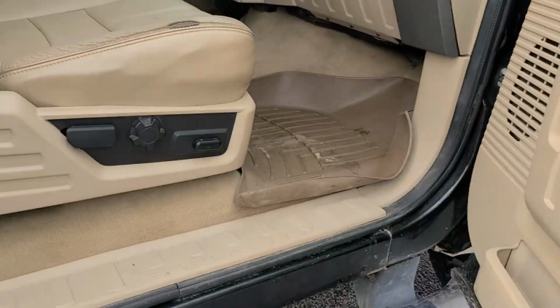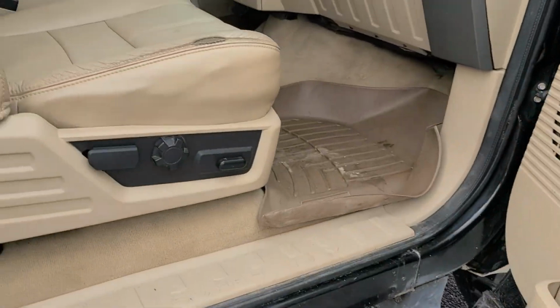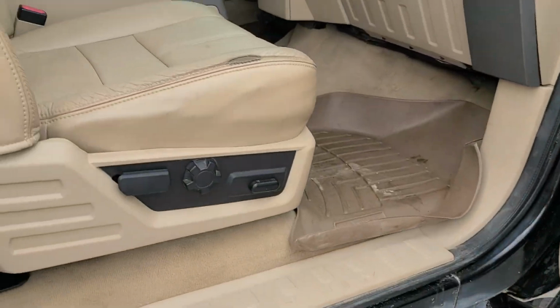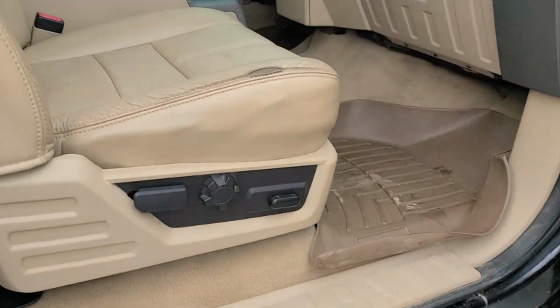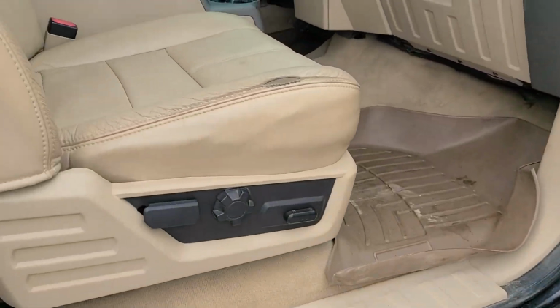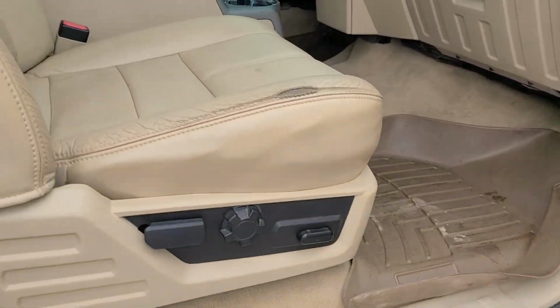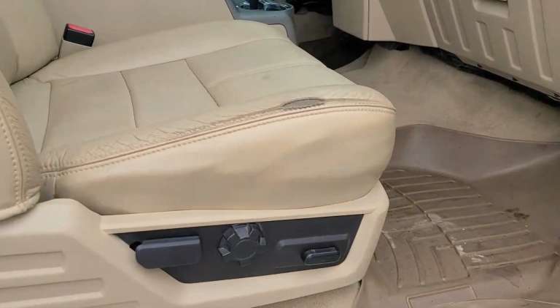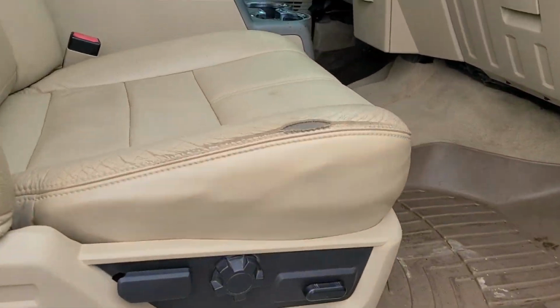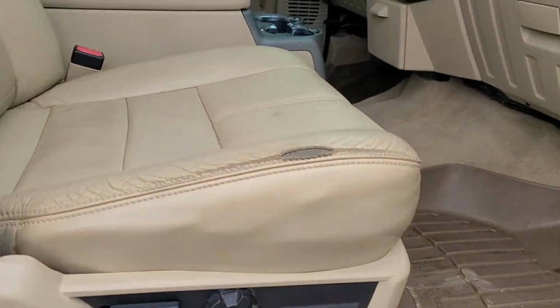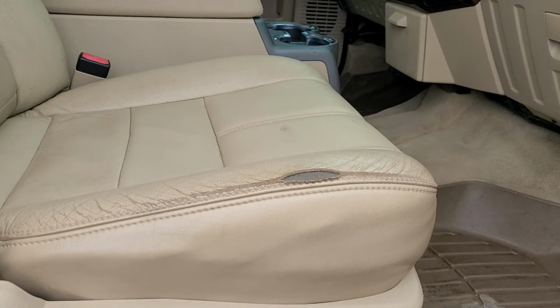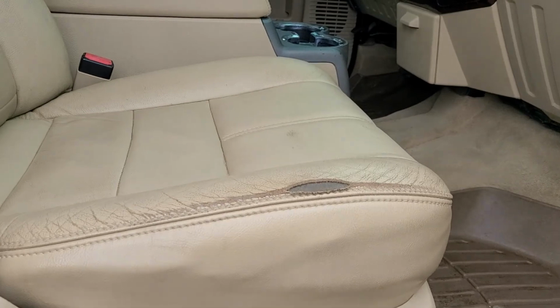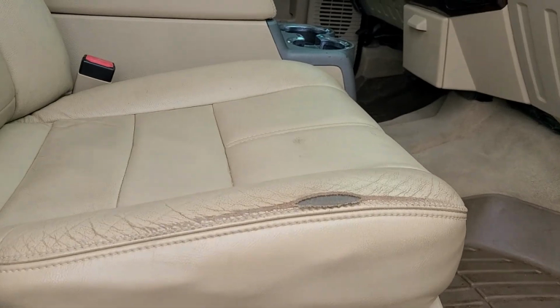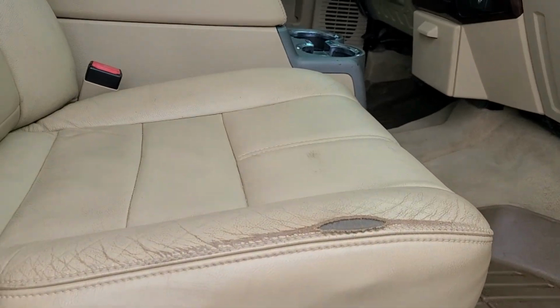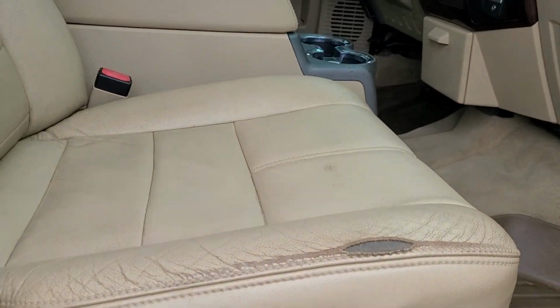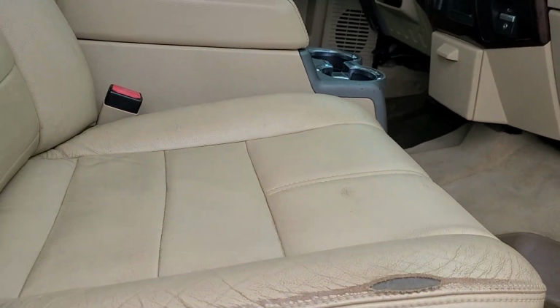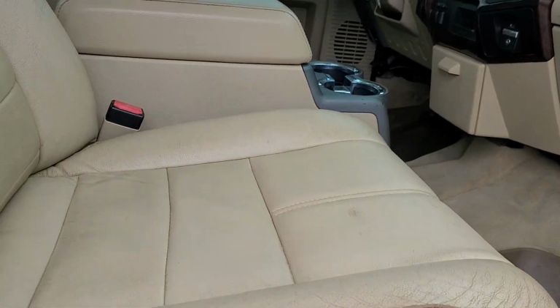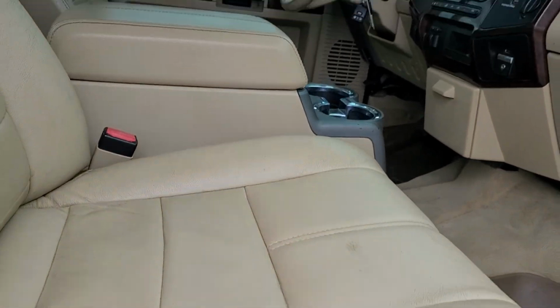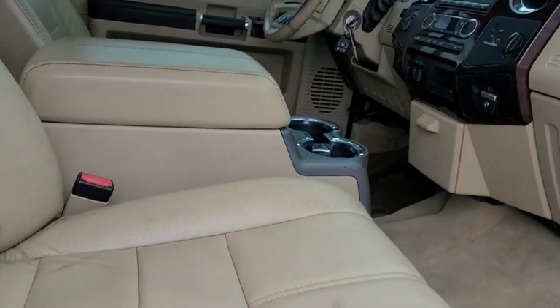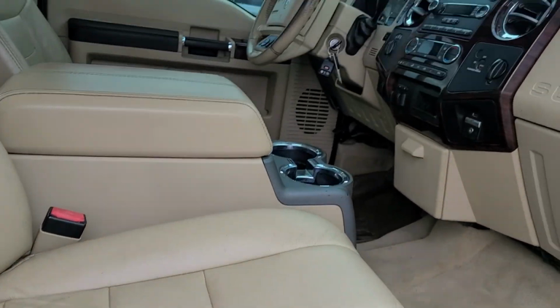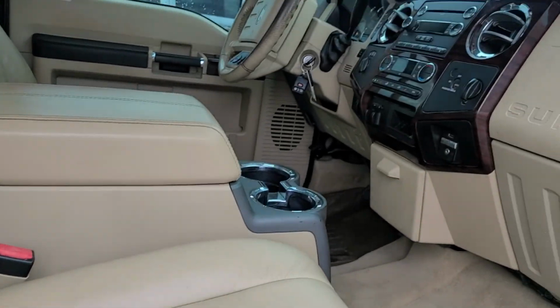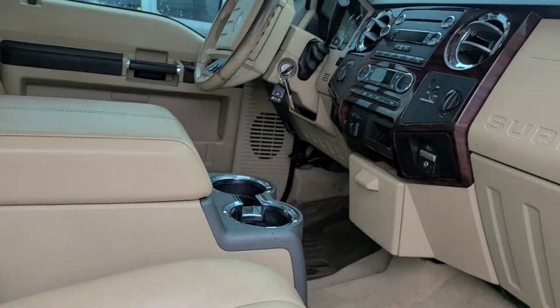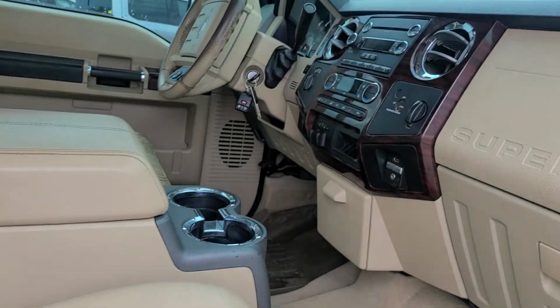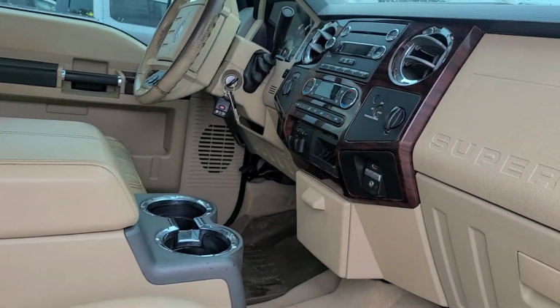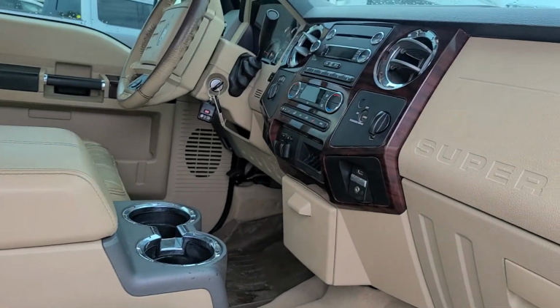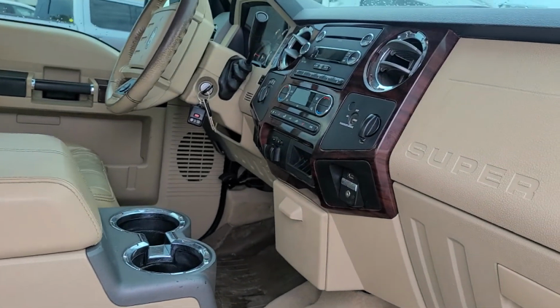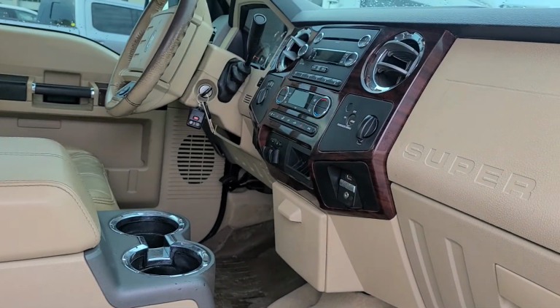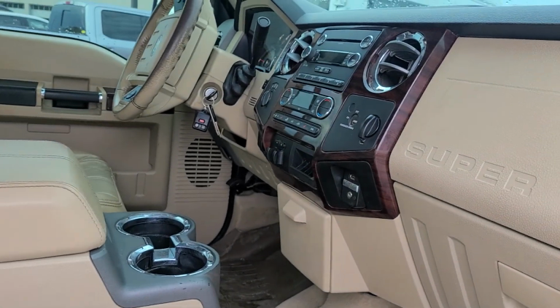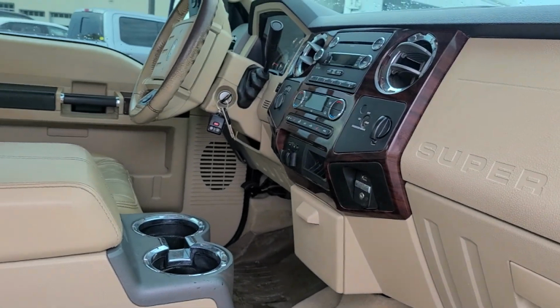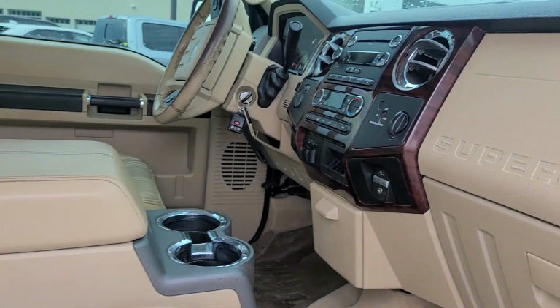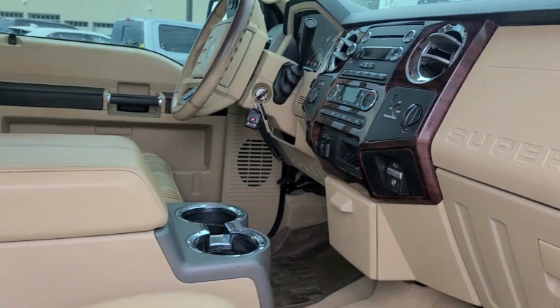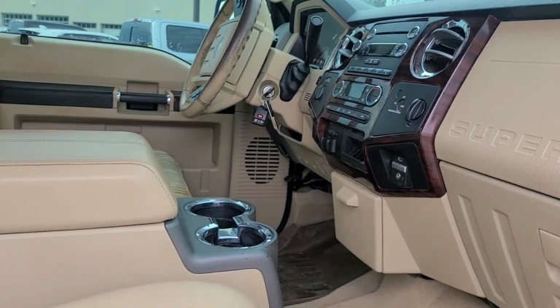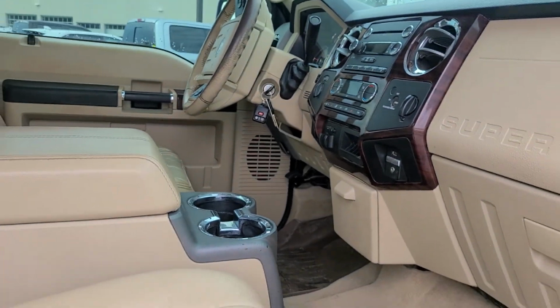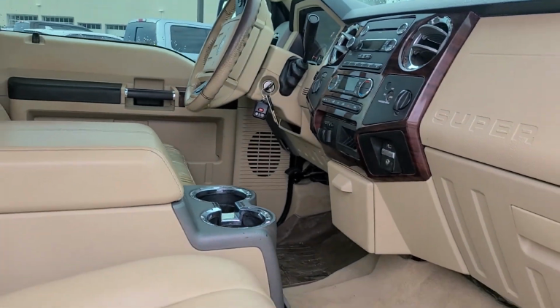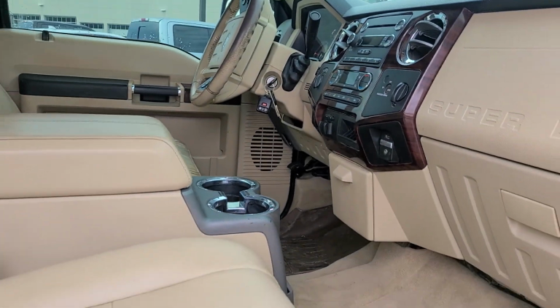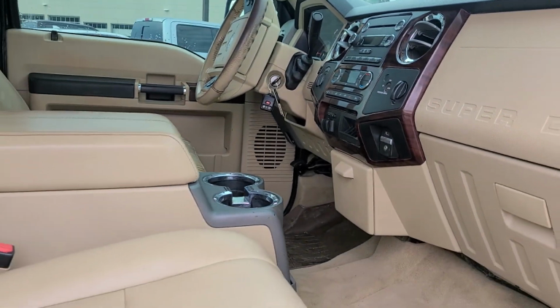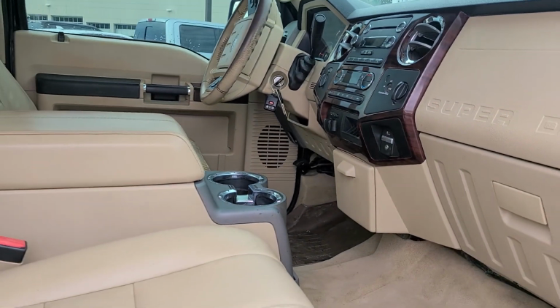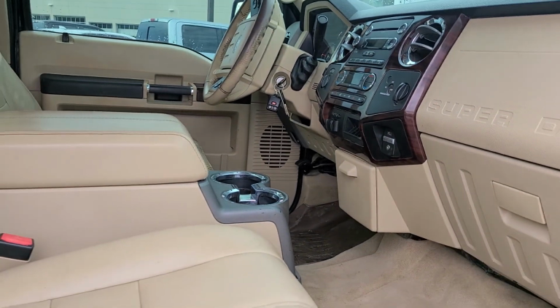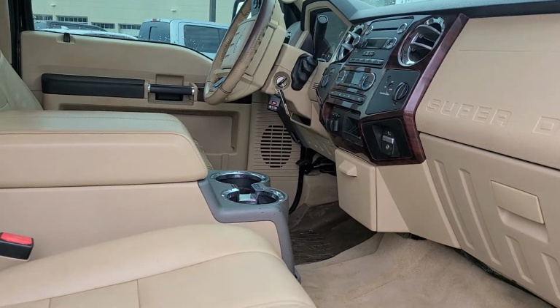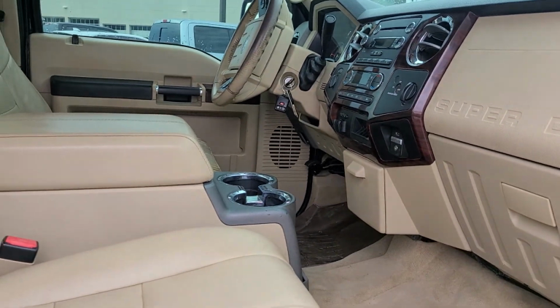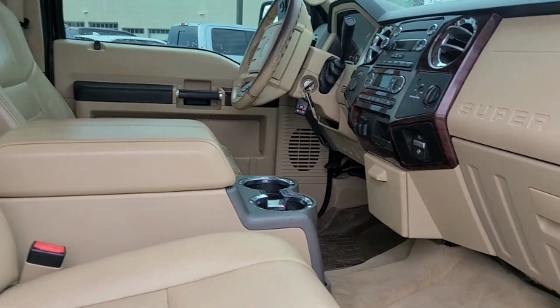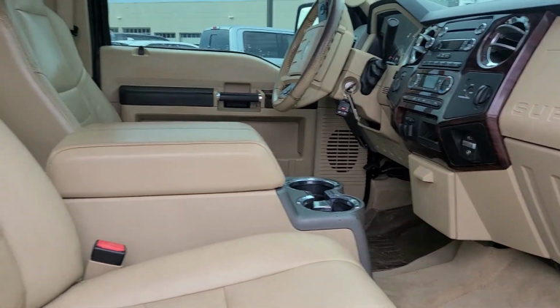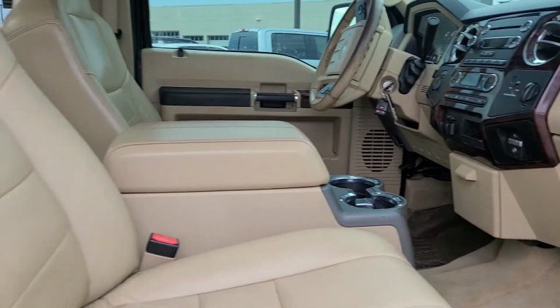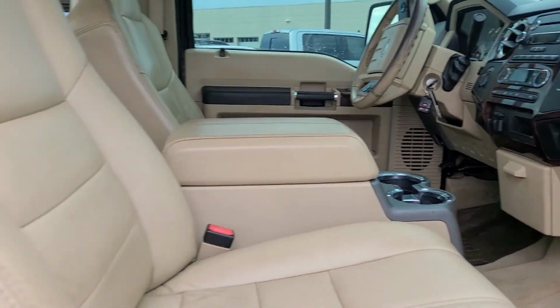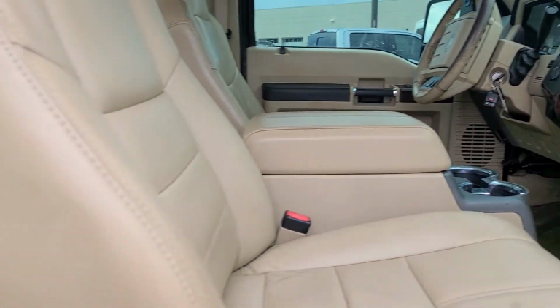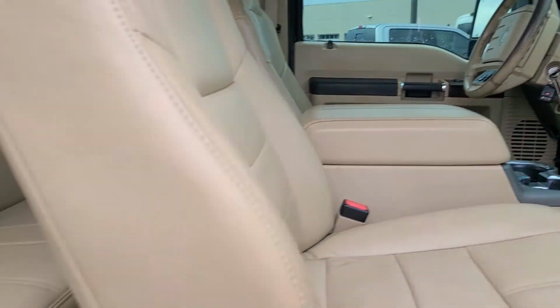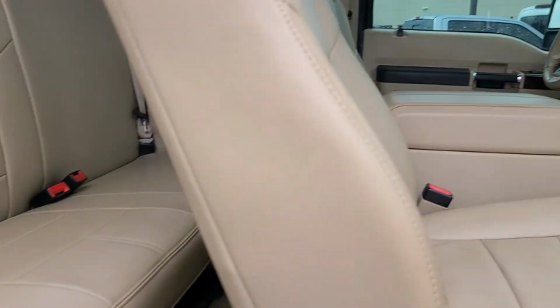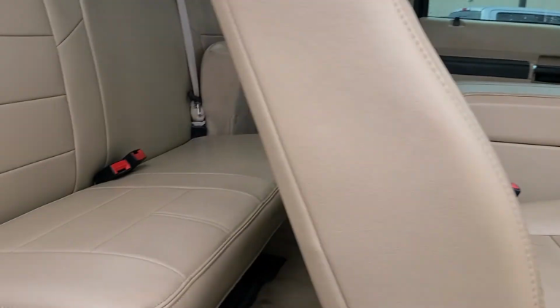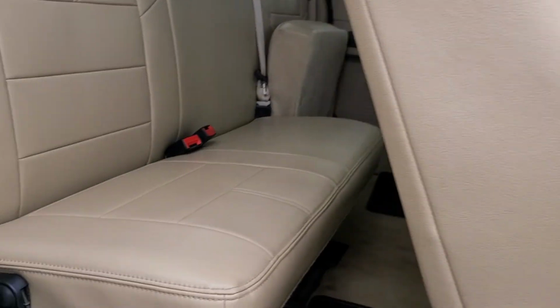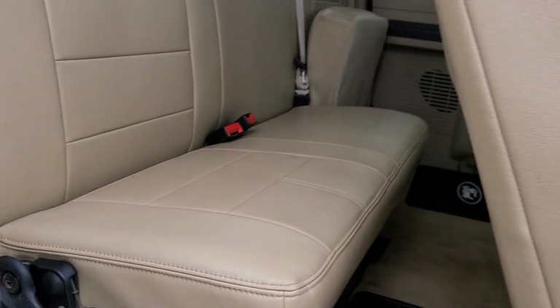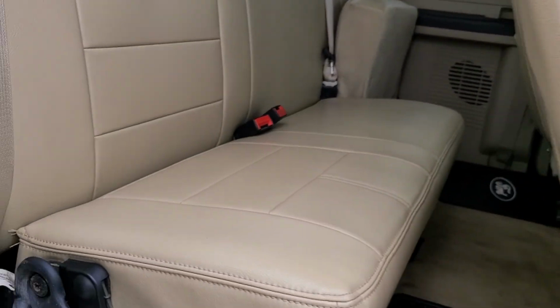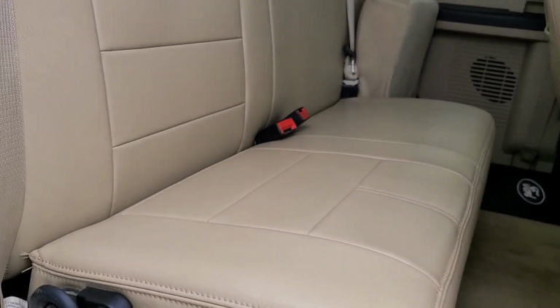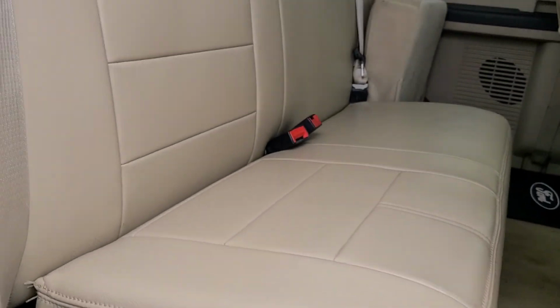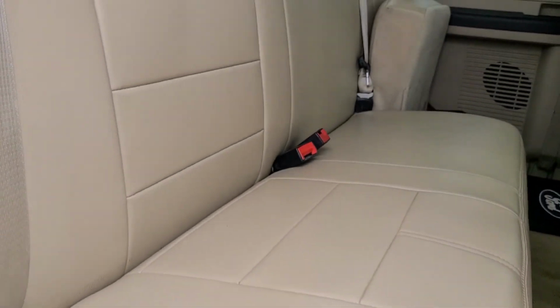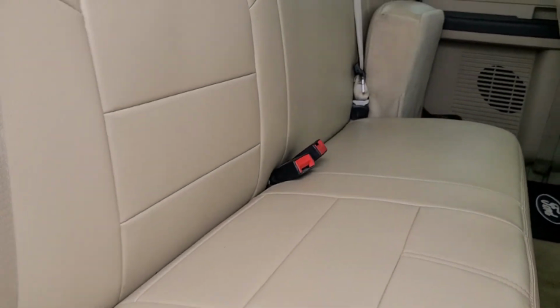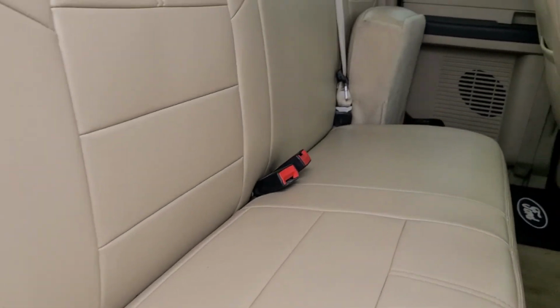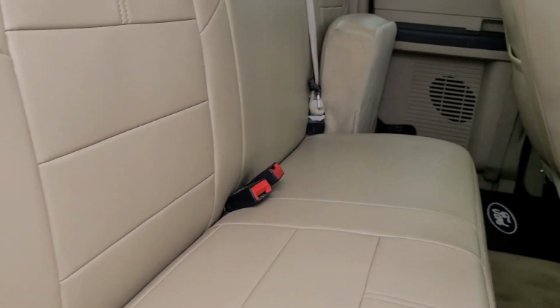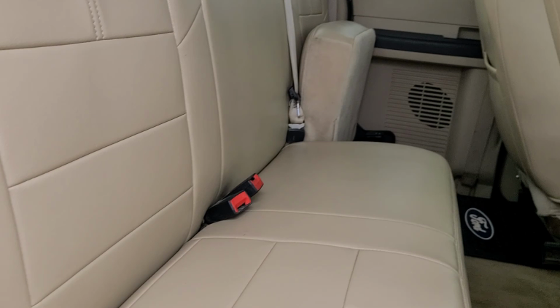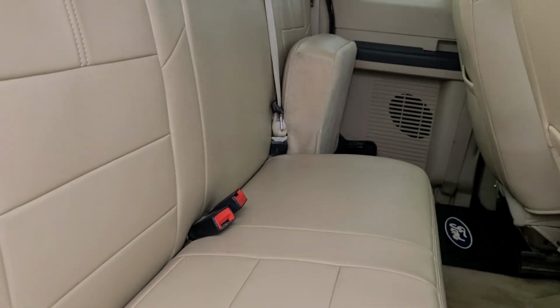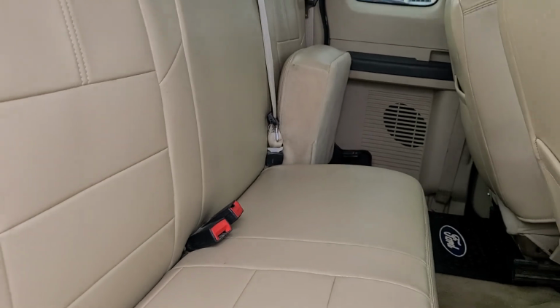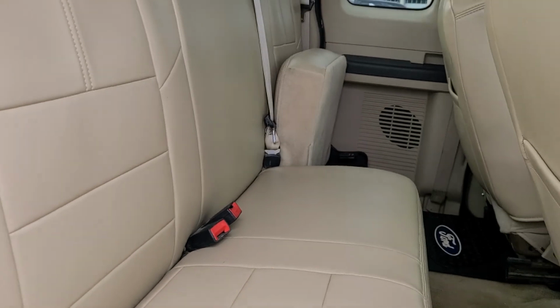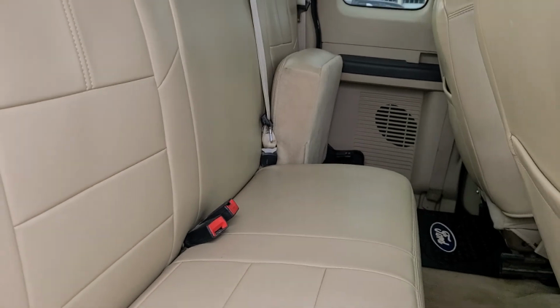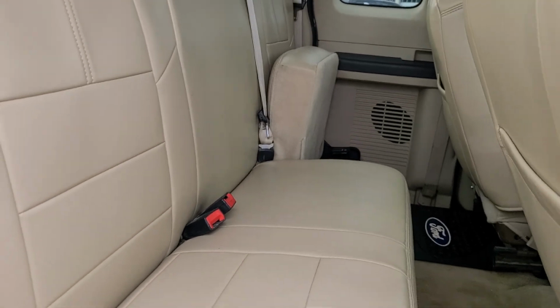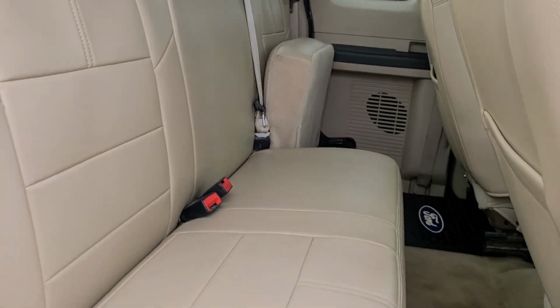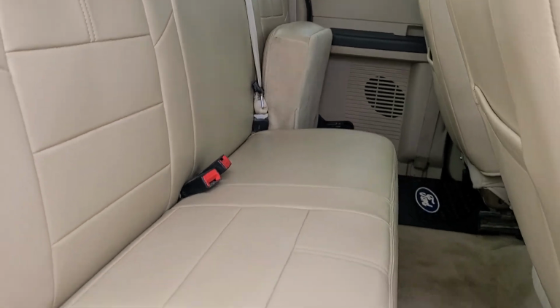A little wear and tear on this seat as well, not as bad as that. Bag seats look good.